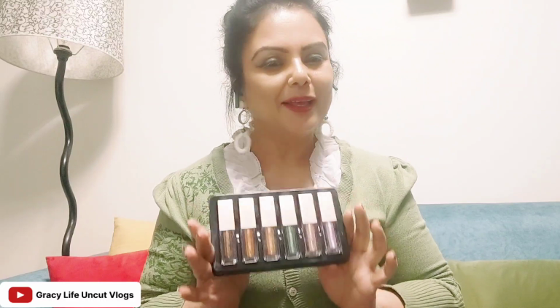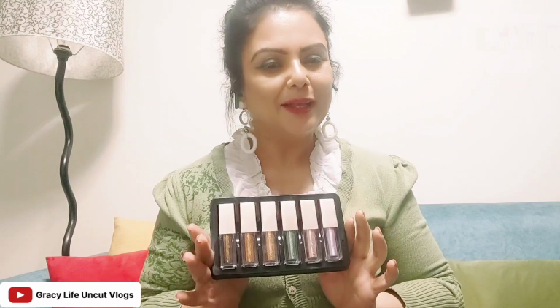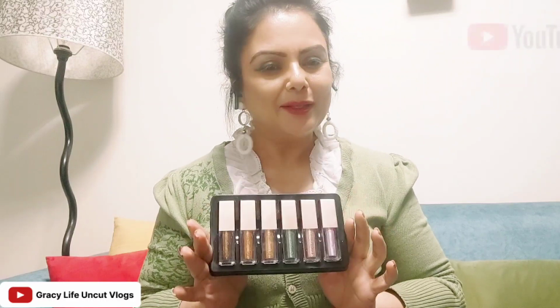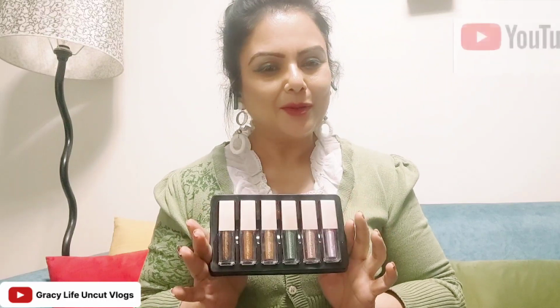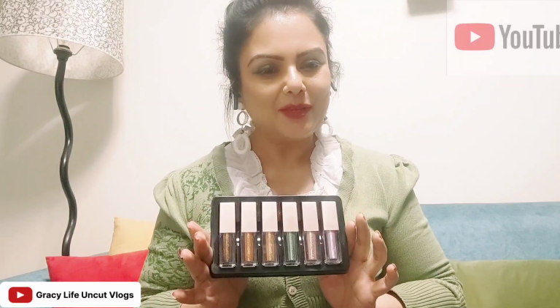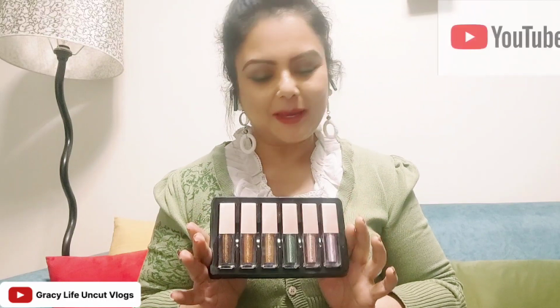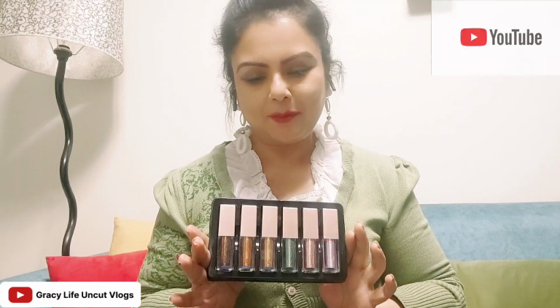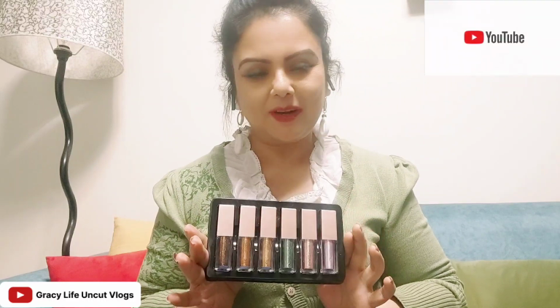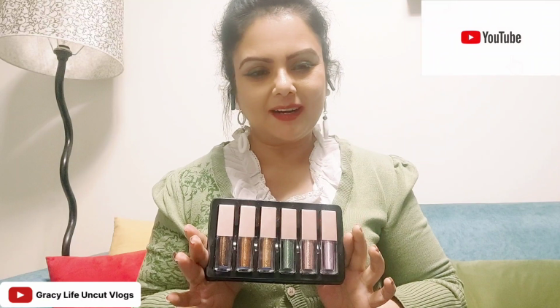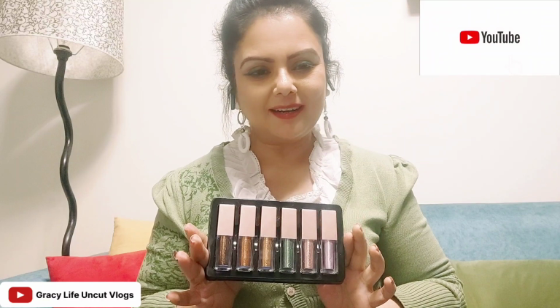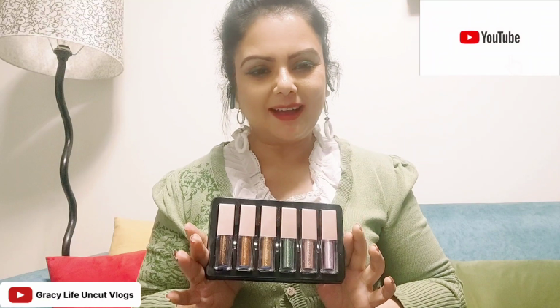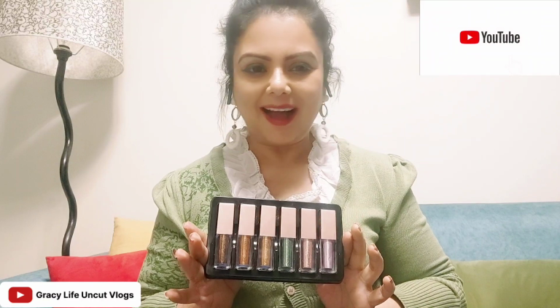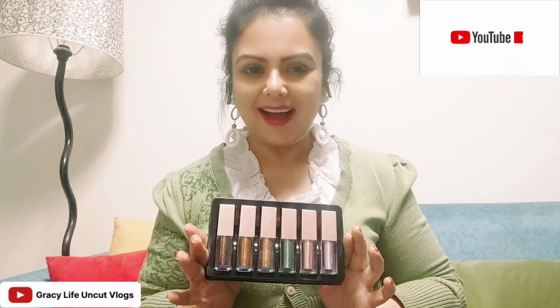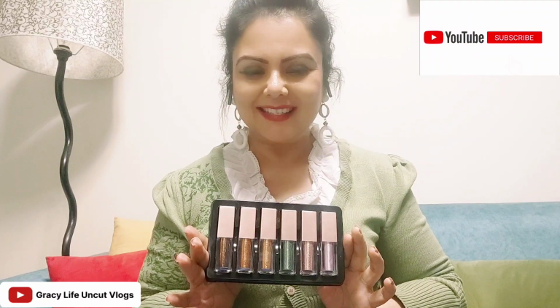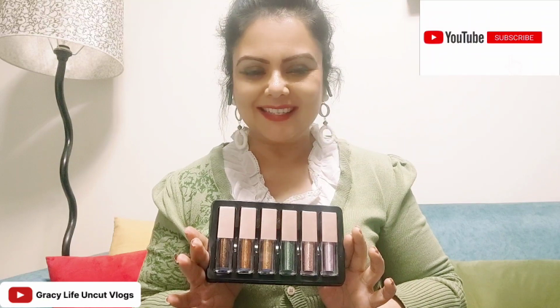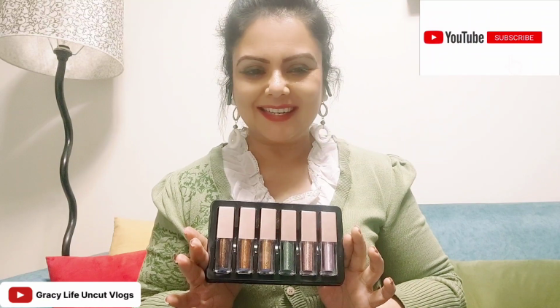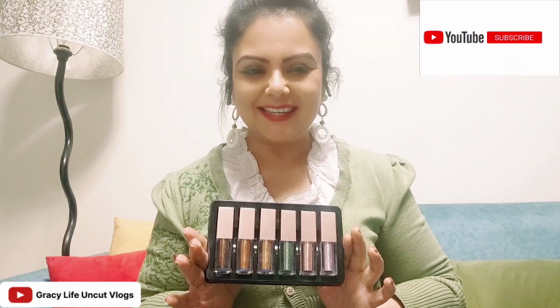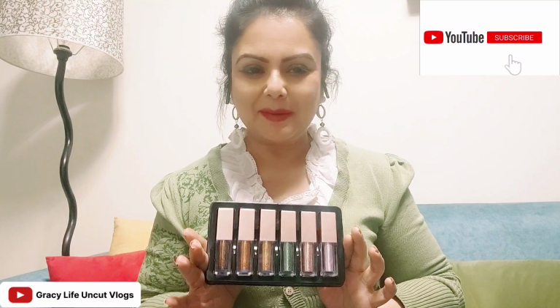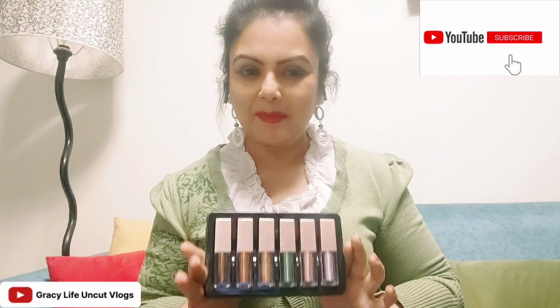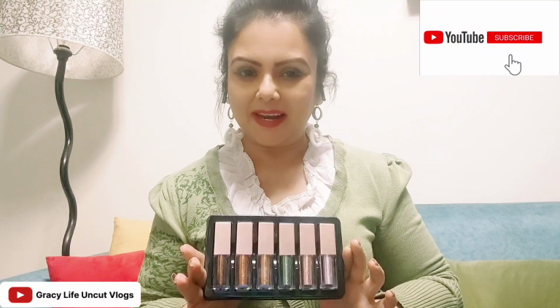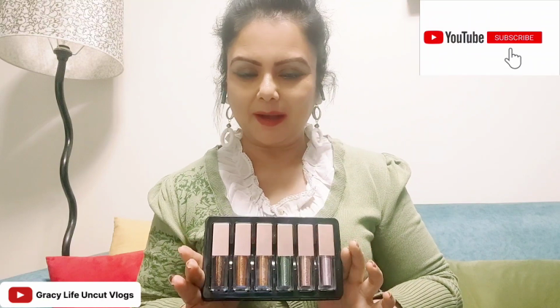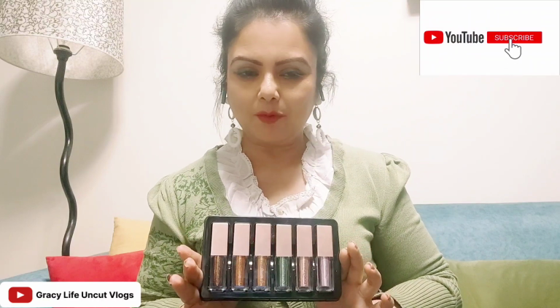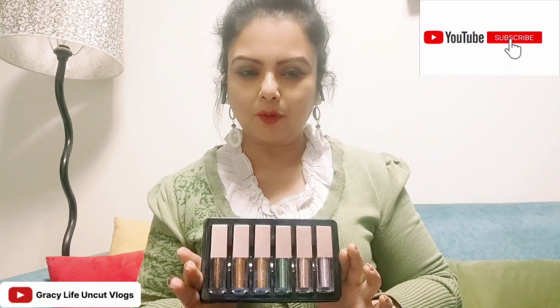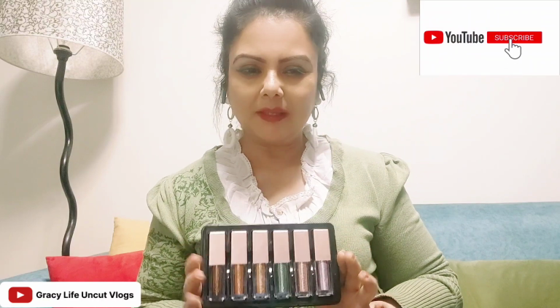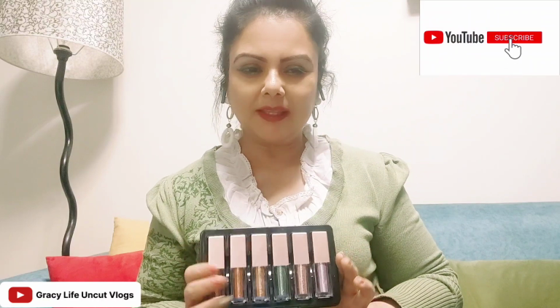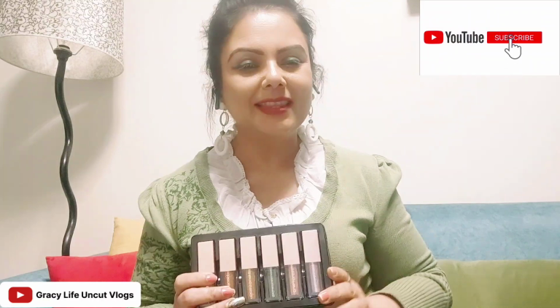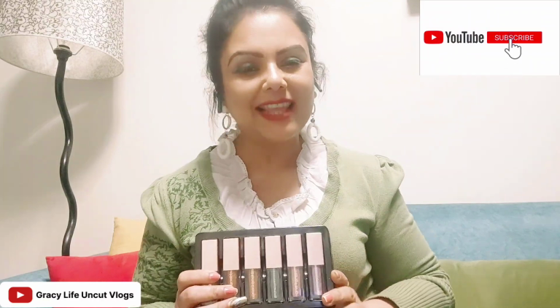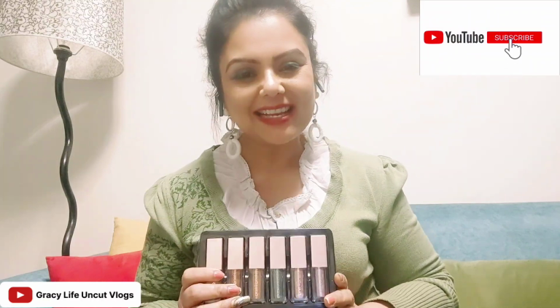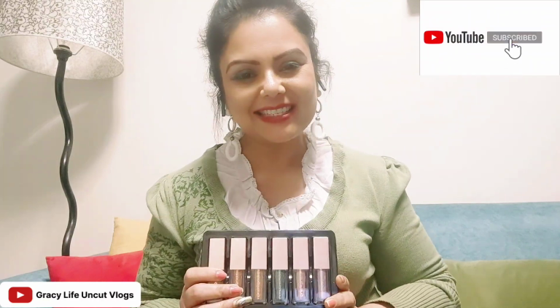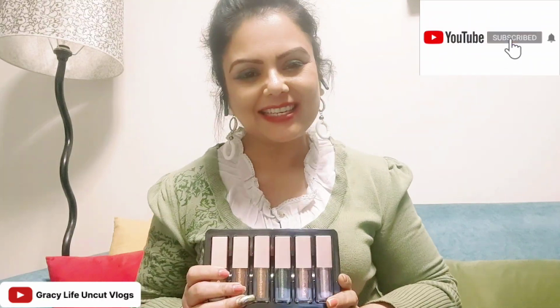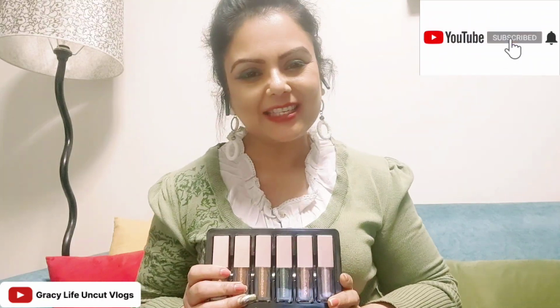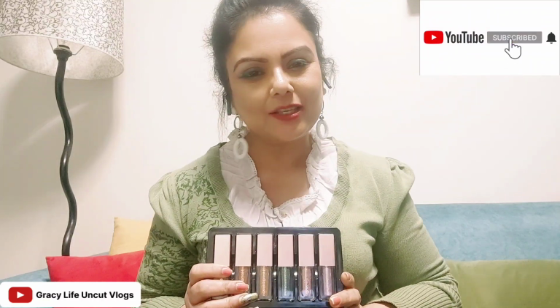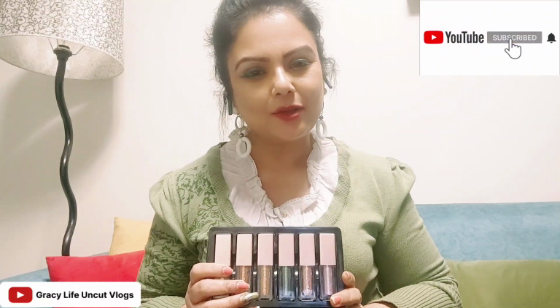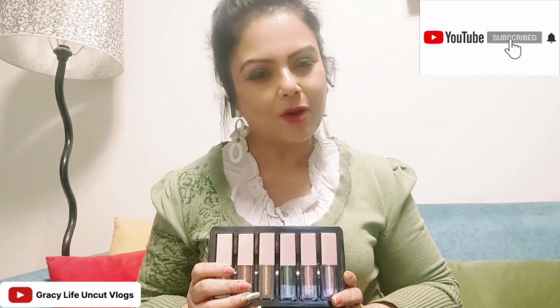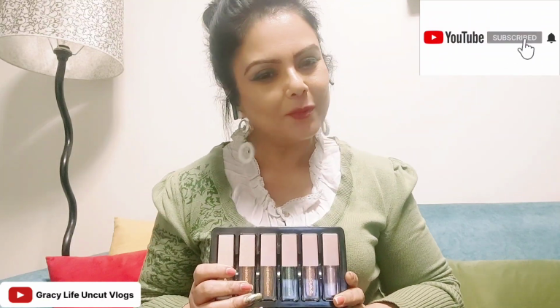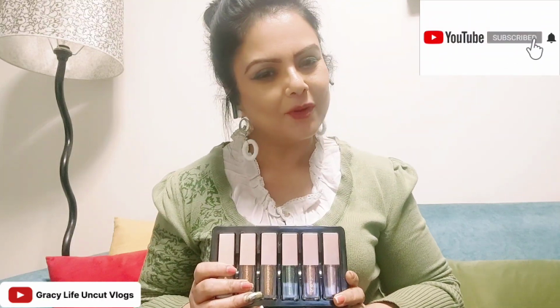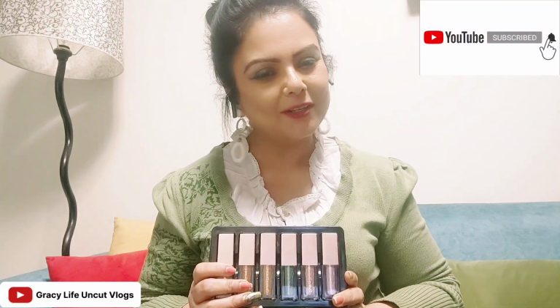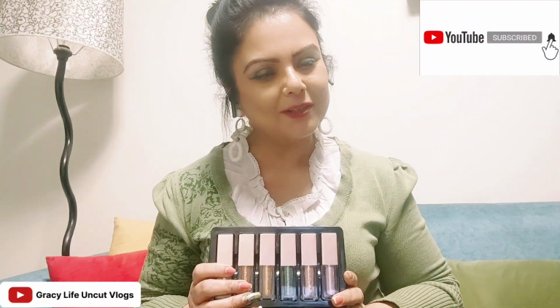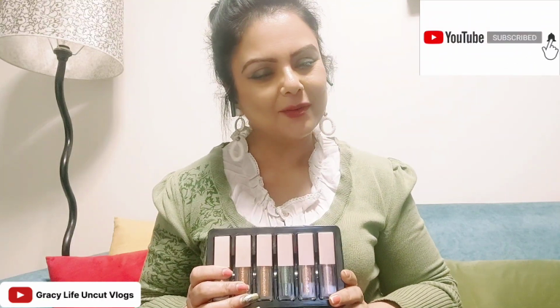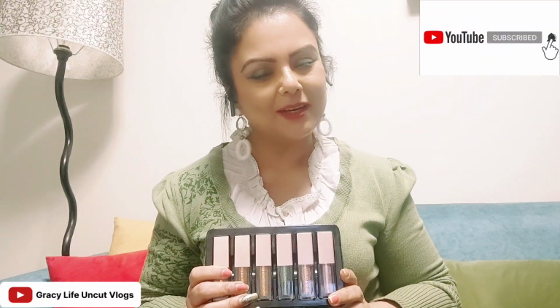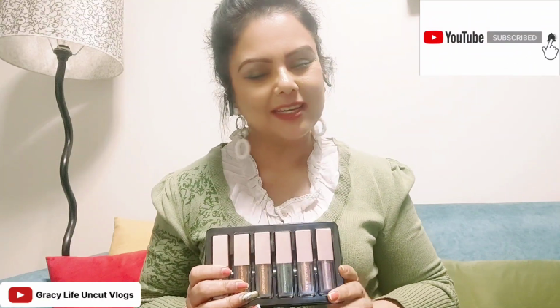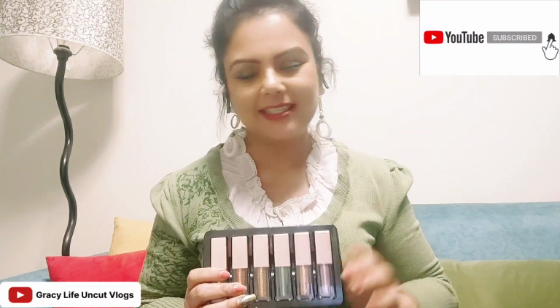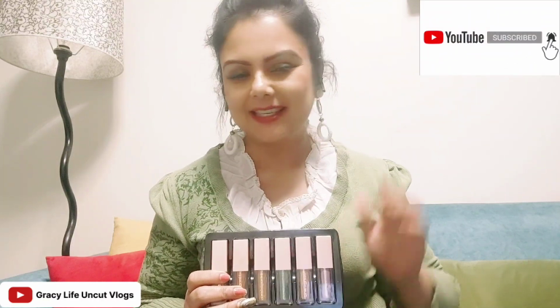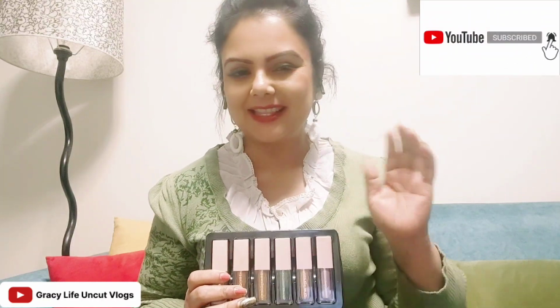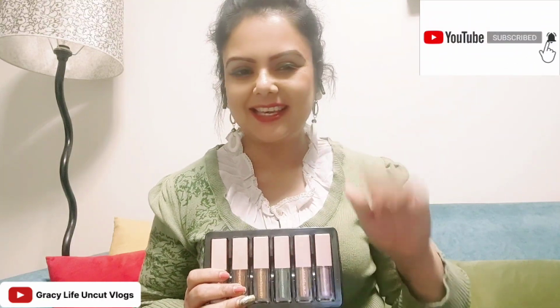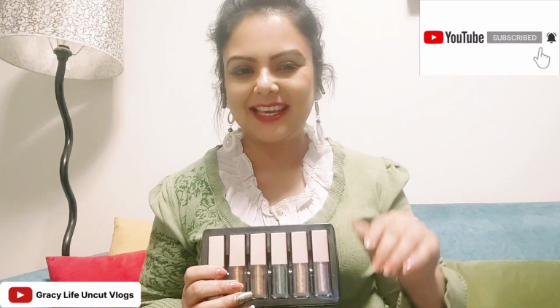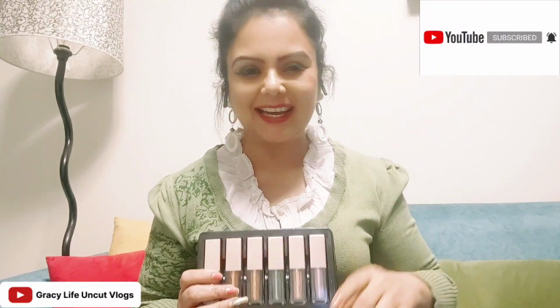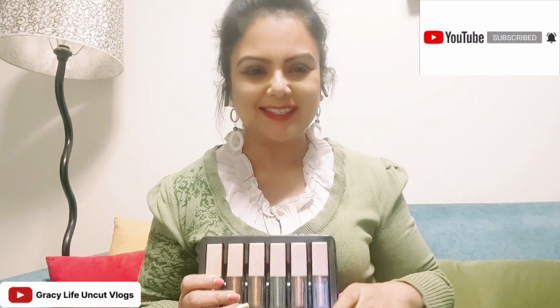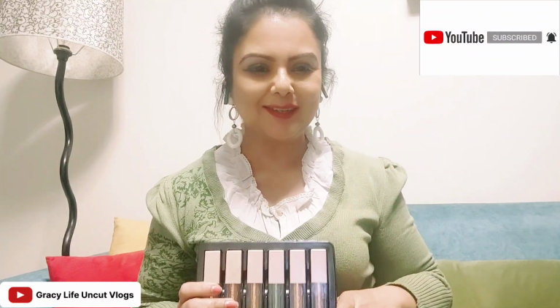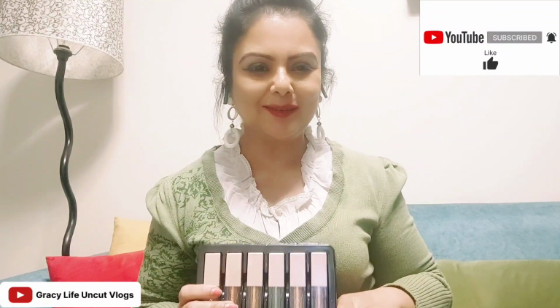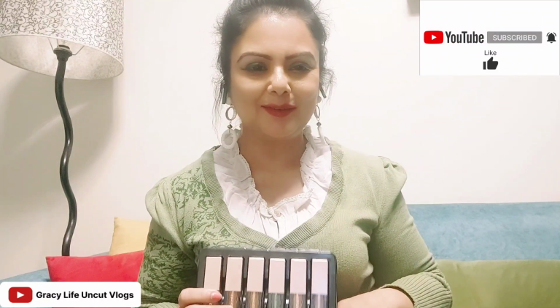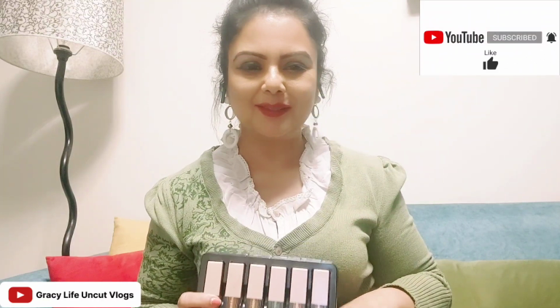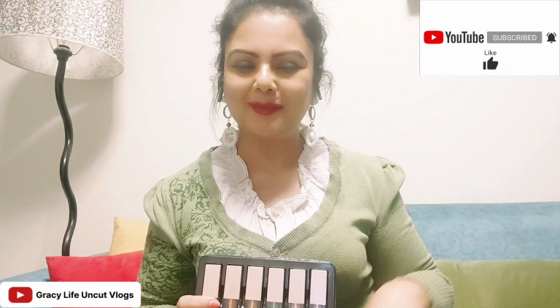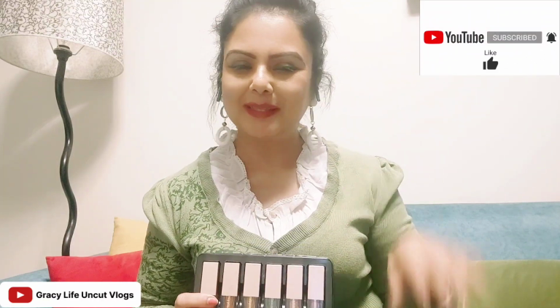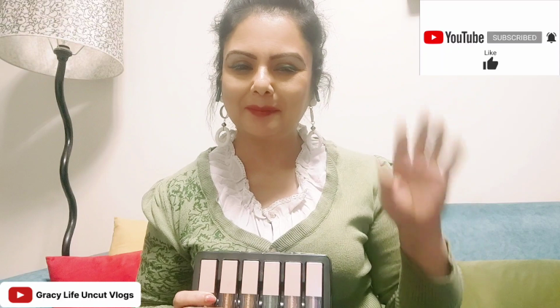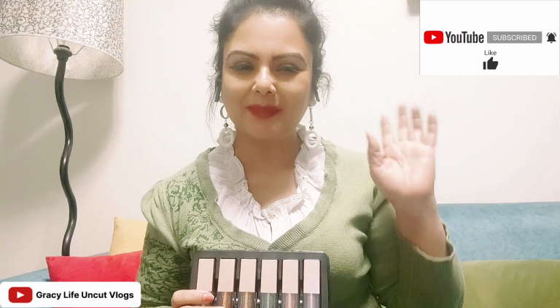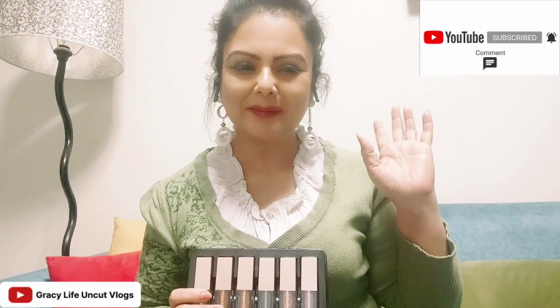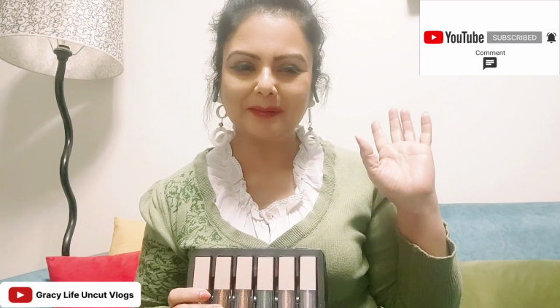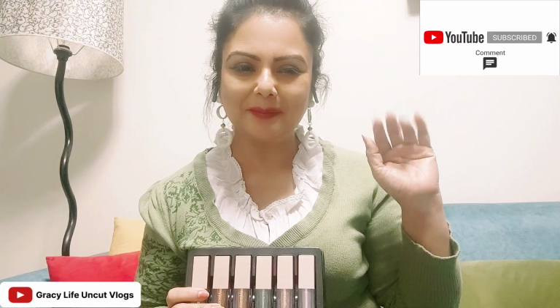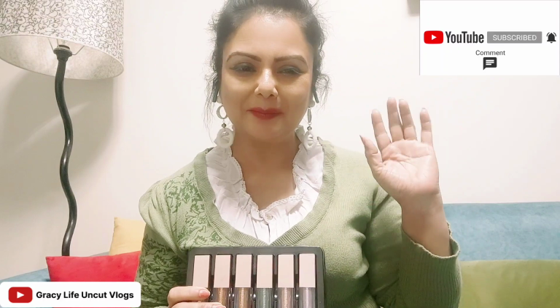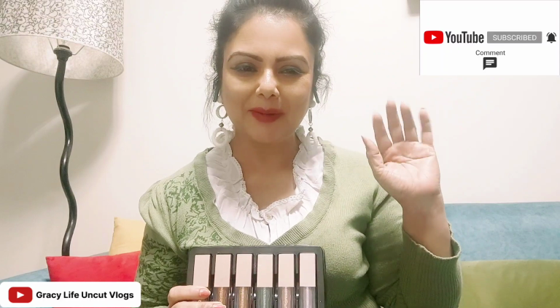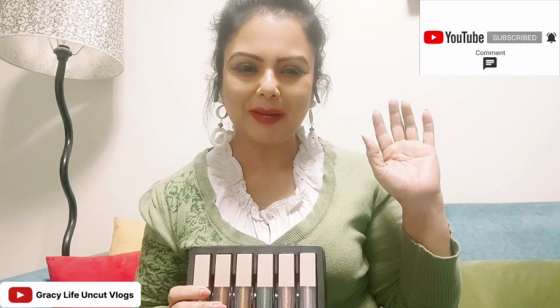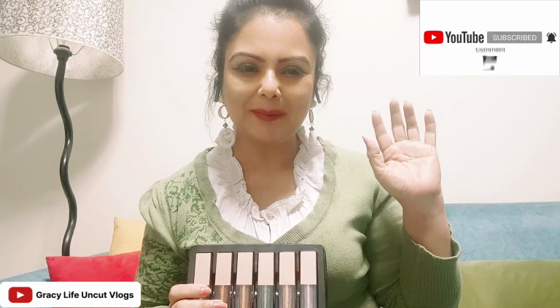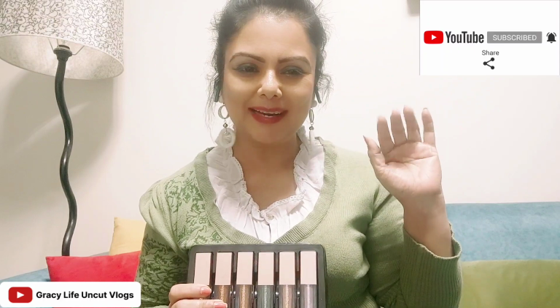So that is it for today. I will come back with the next product review. Bye bye!